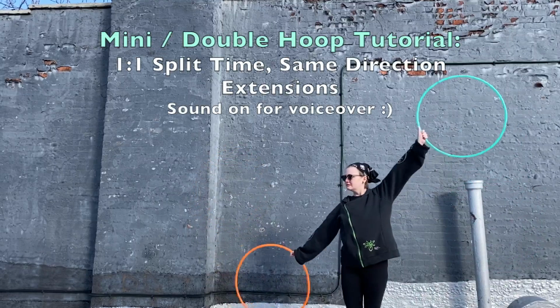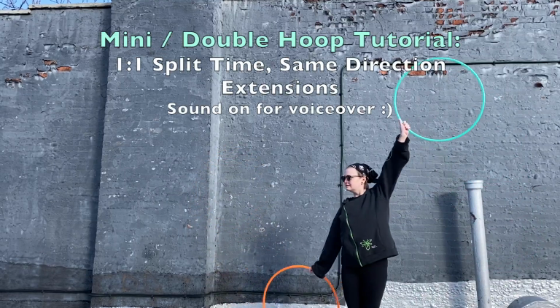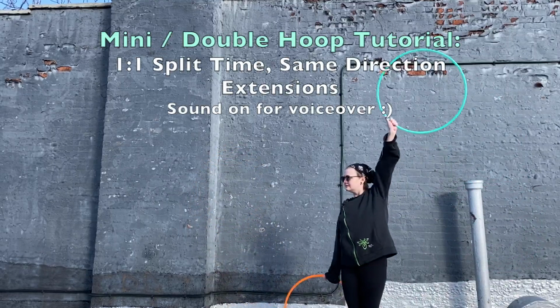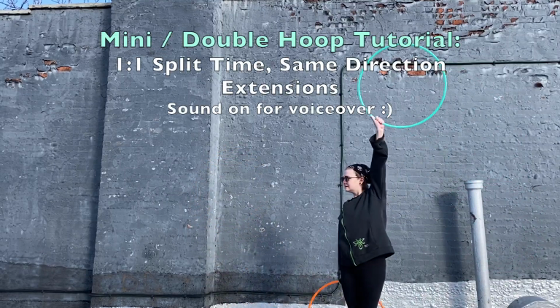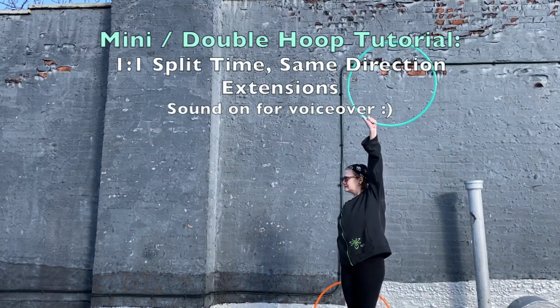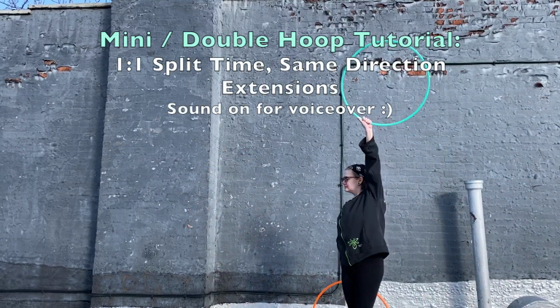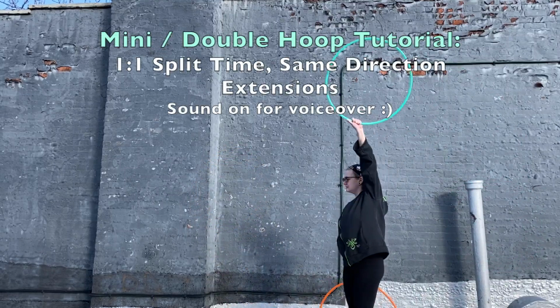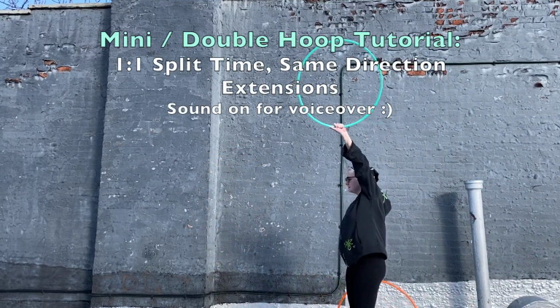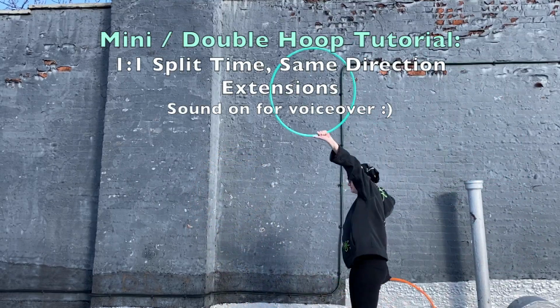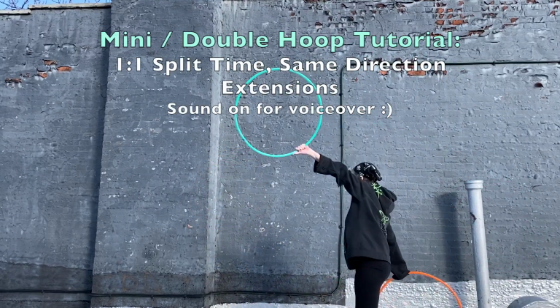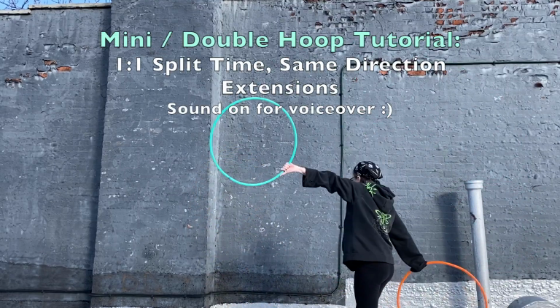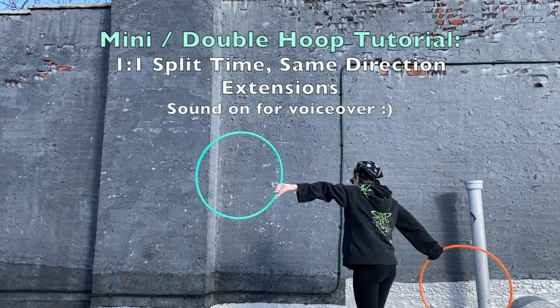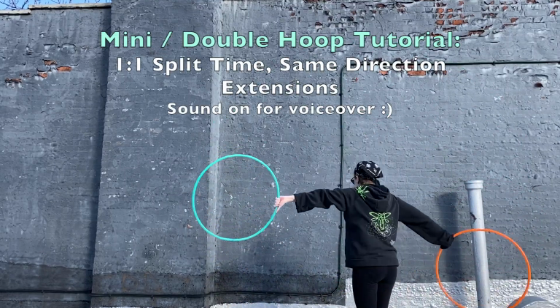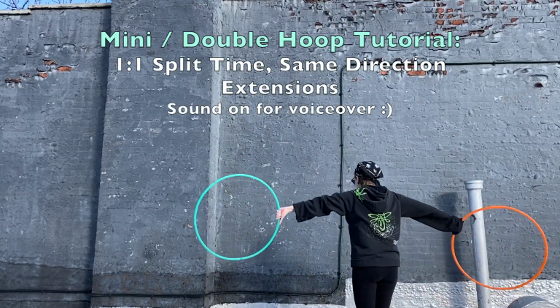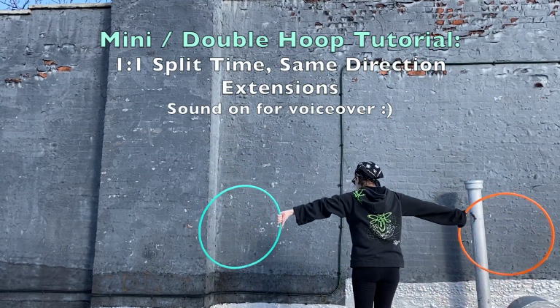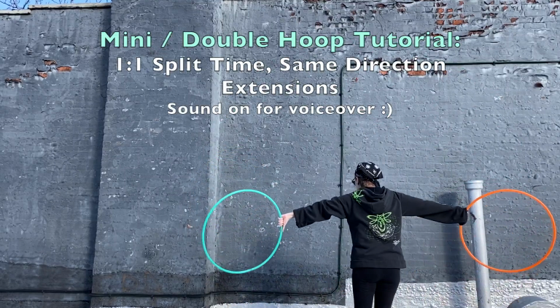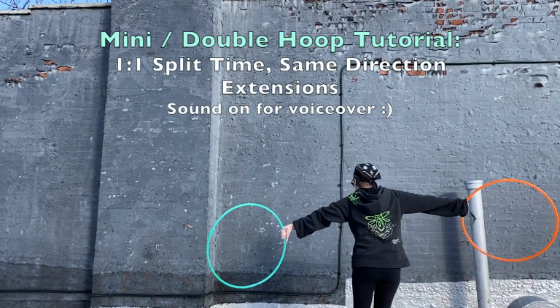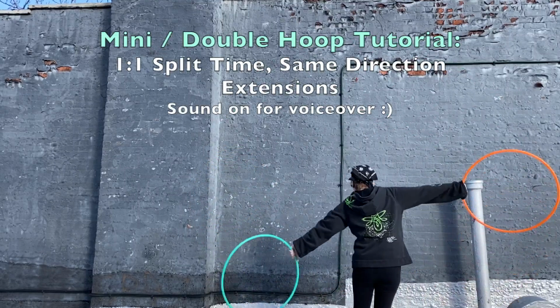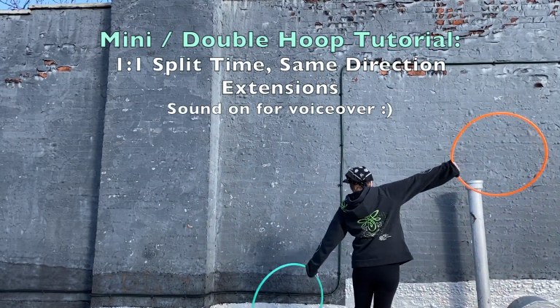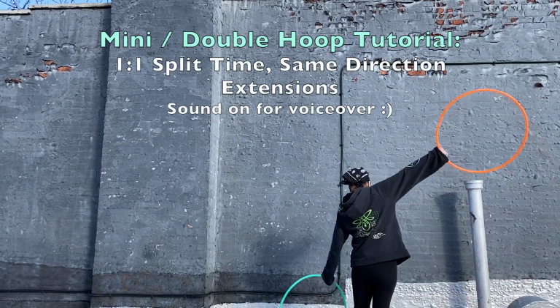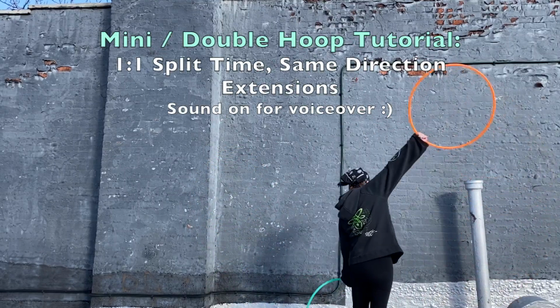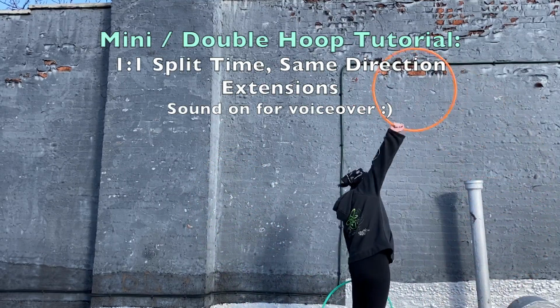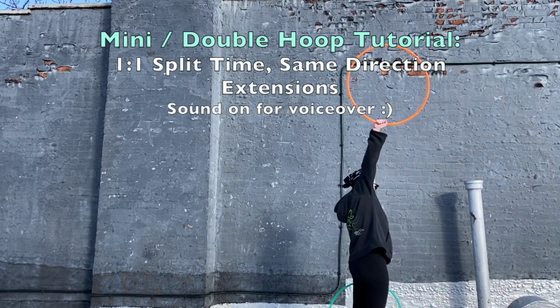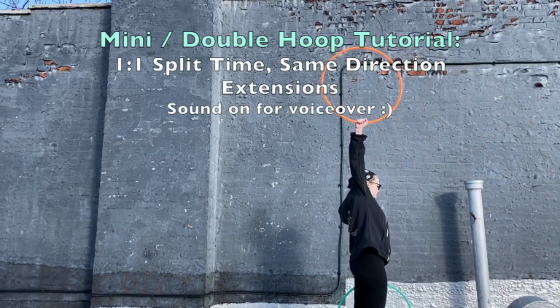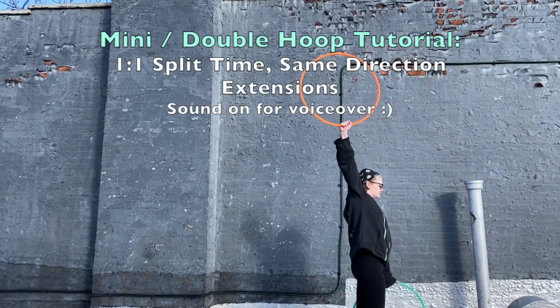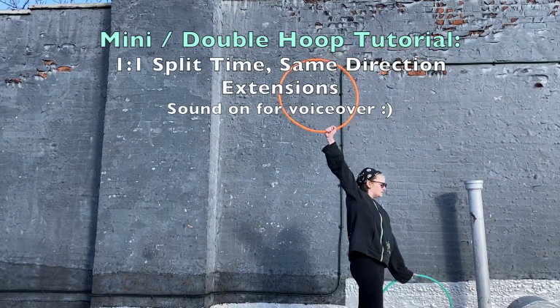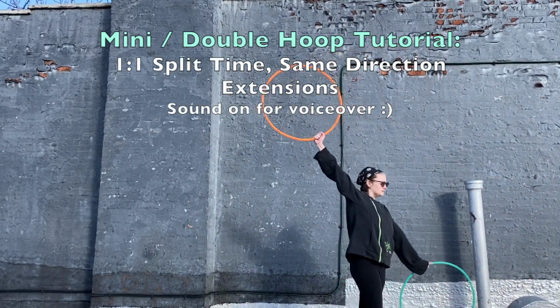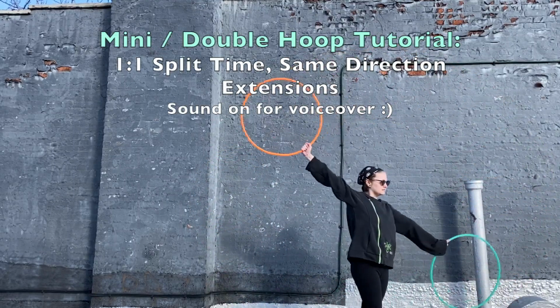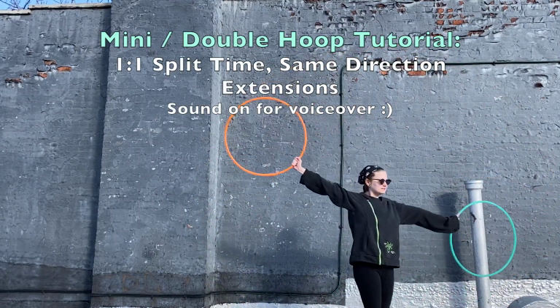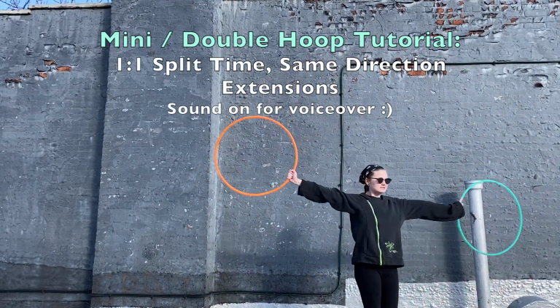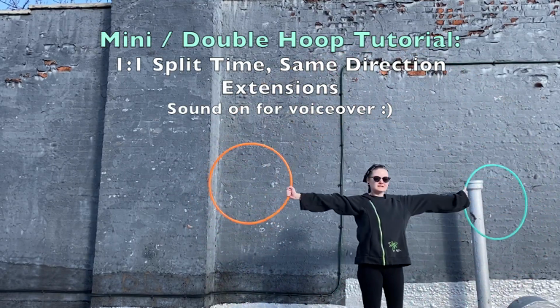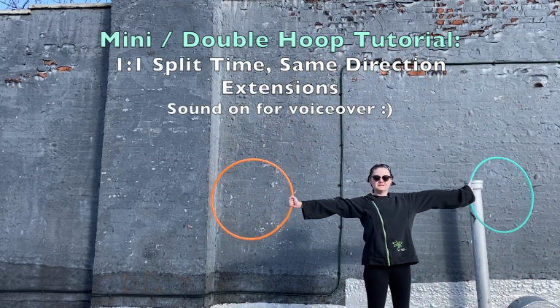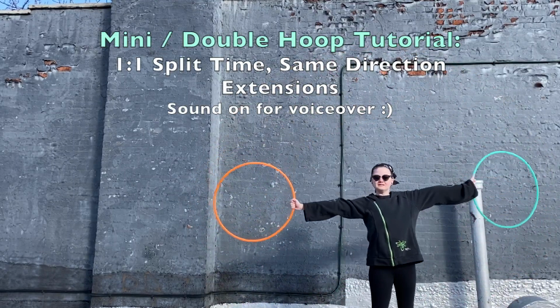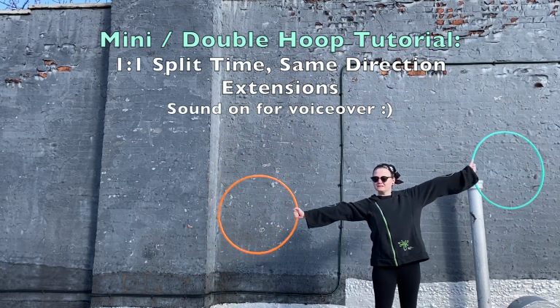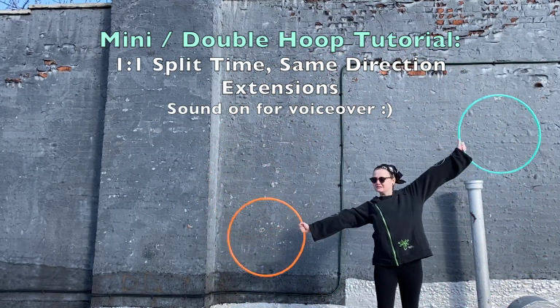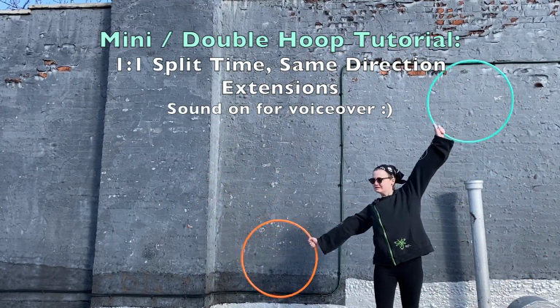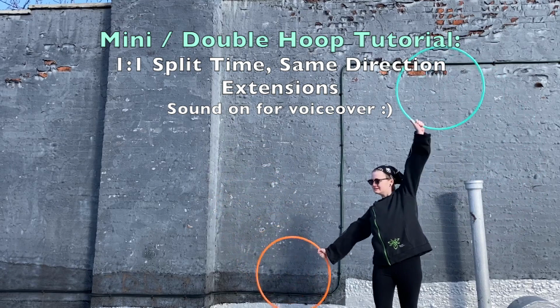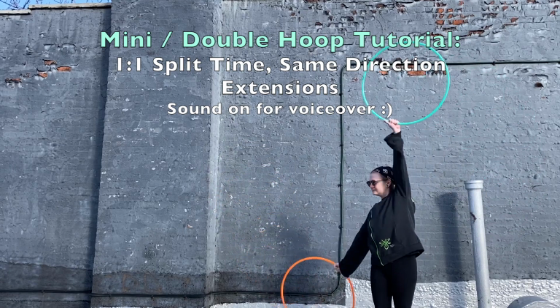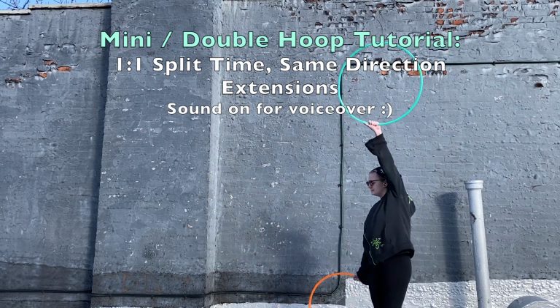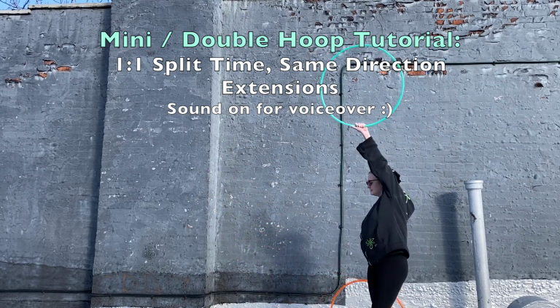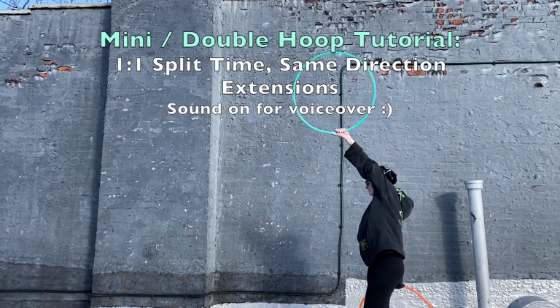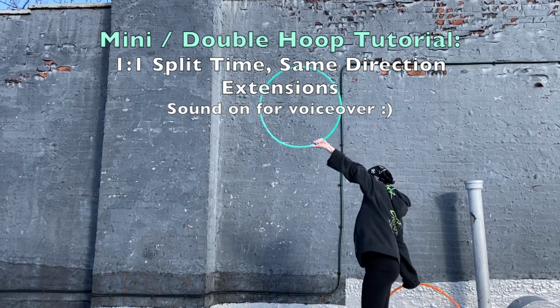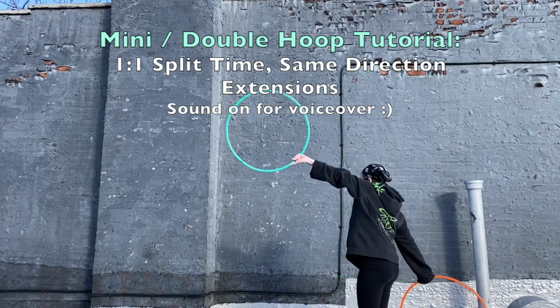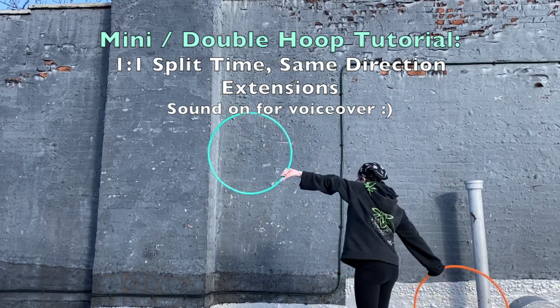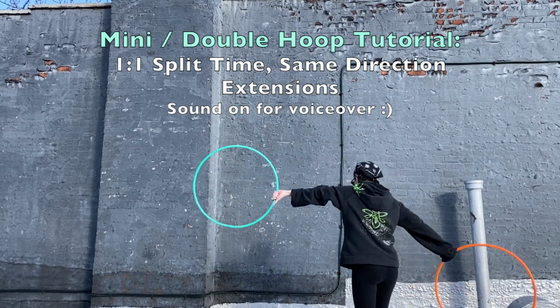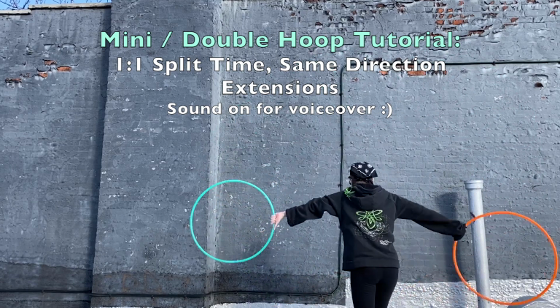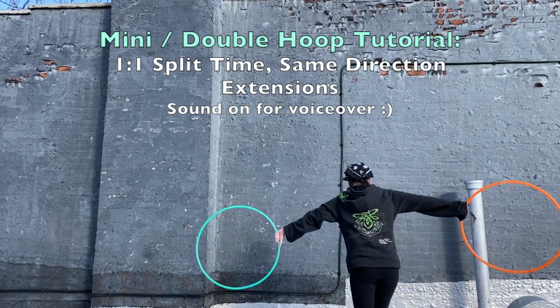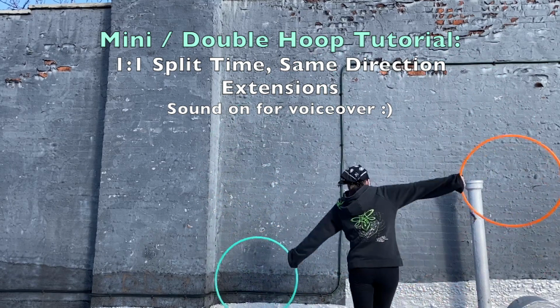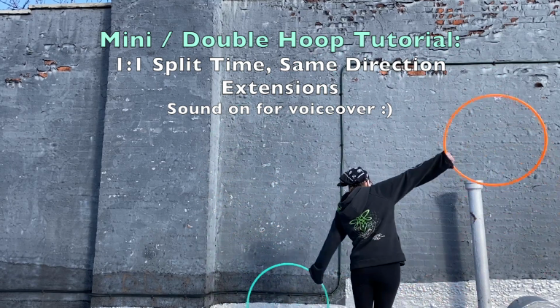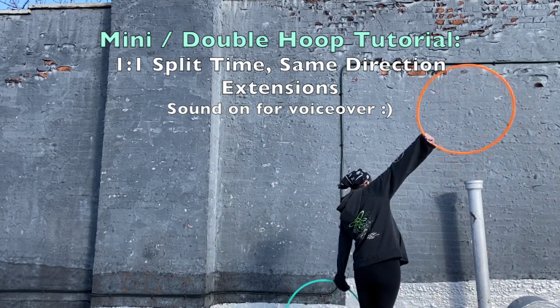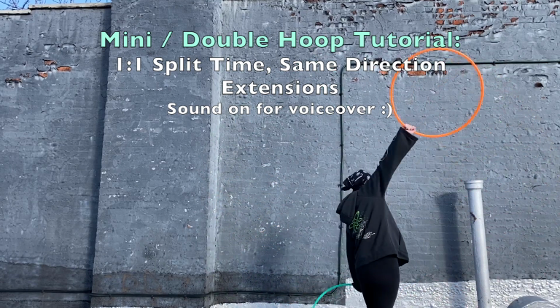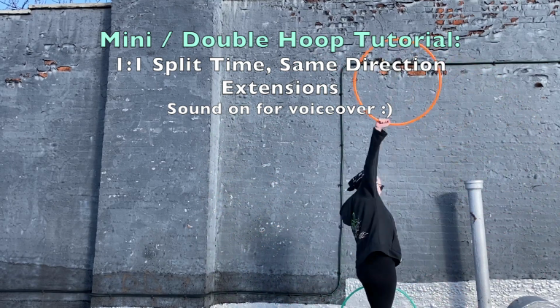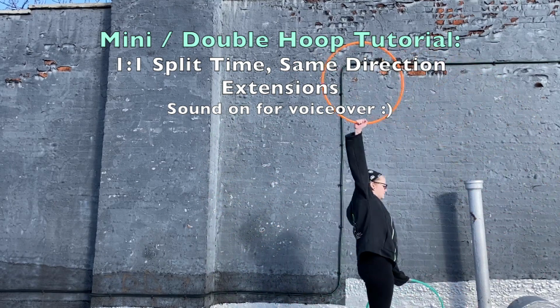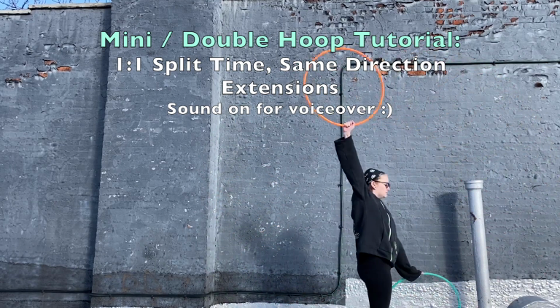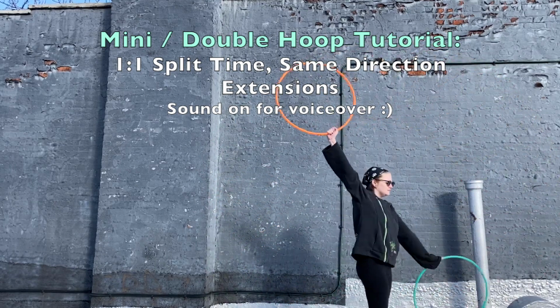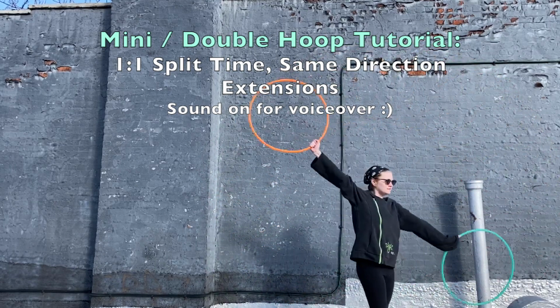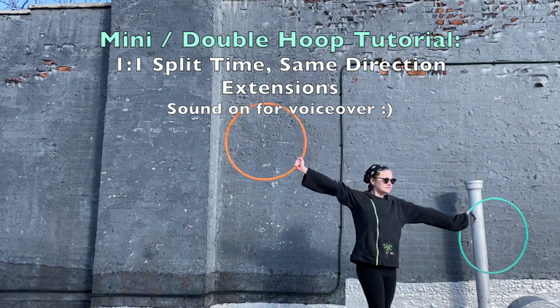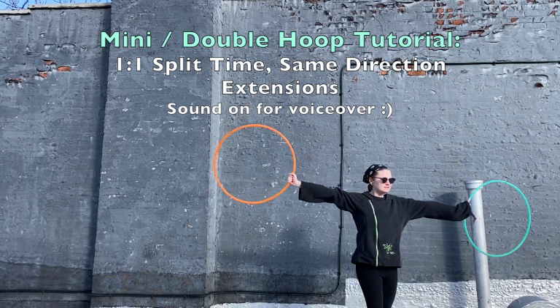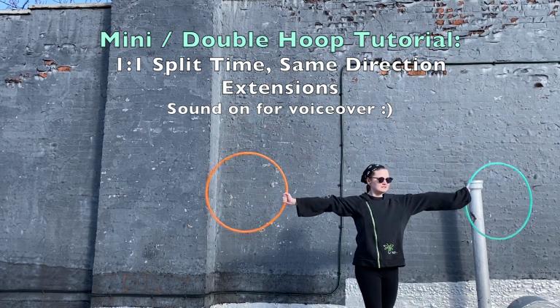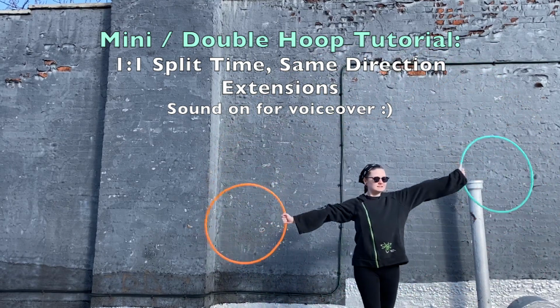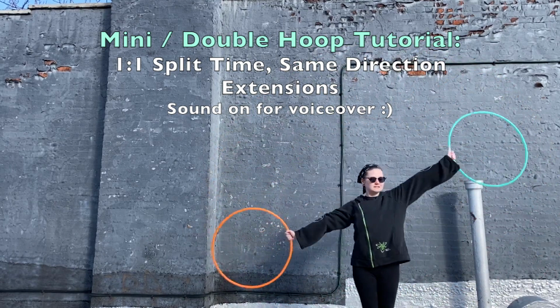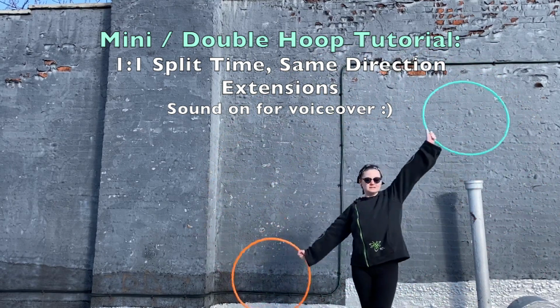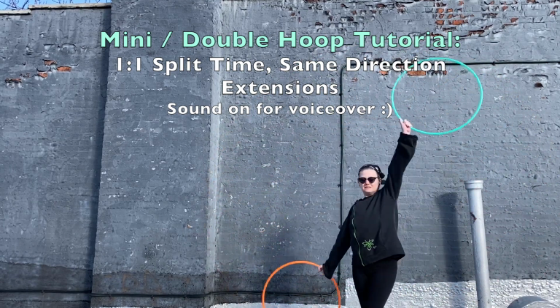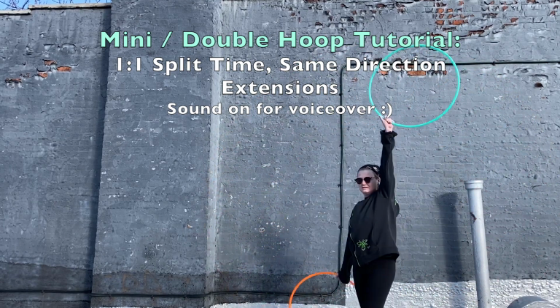Hey, it's Pippin! This is a new mini double hoop tutorial that discusses one-to-one split-time same-direction extensions. Let's get started.